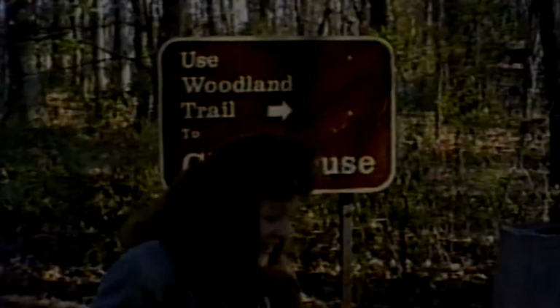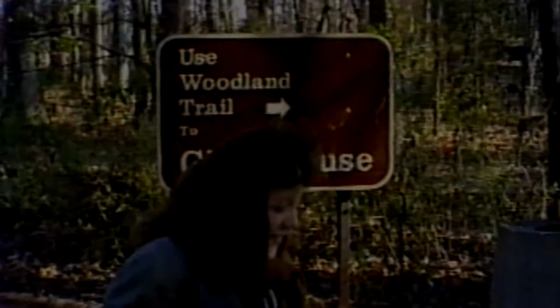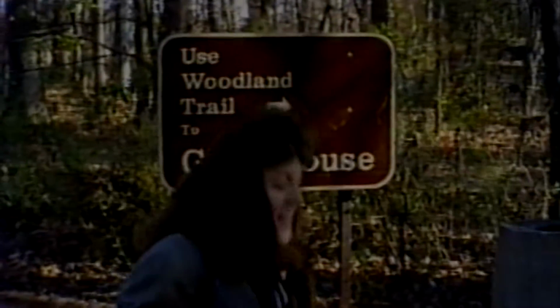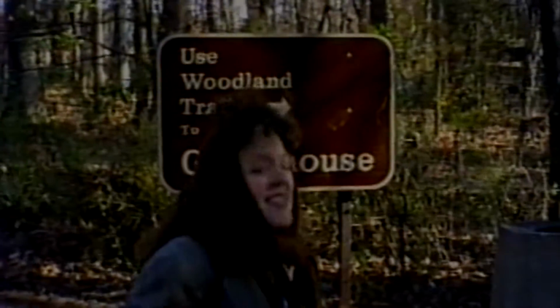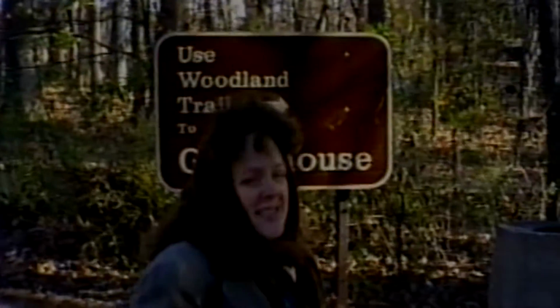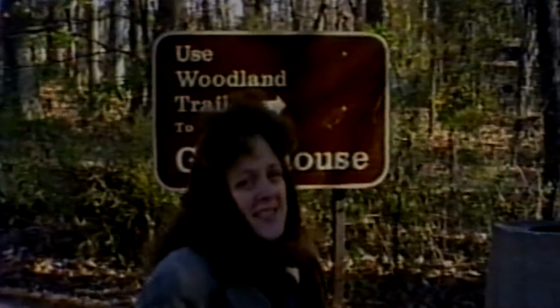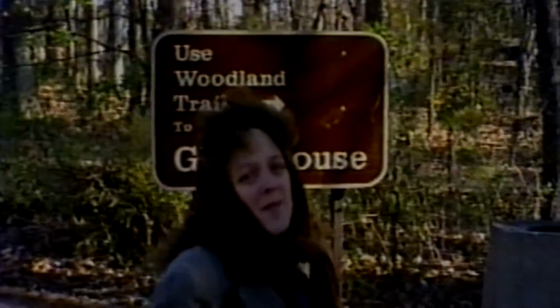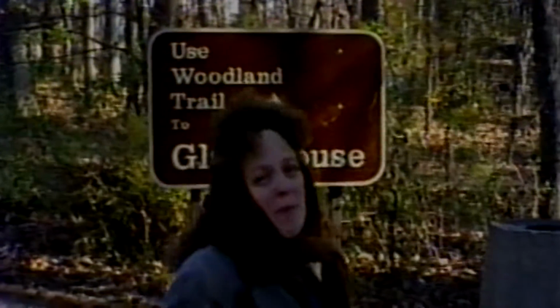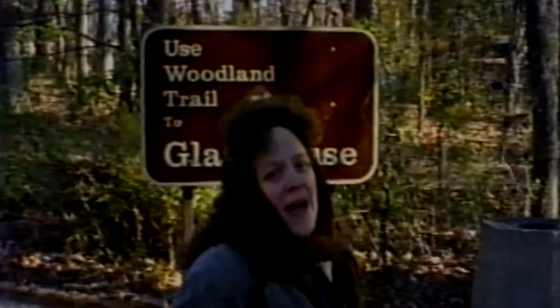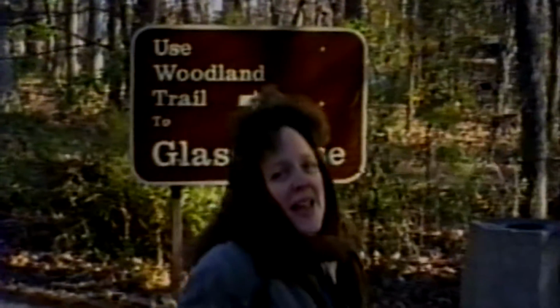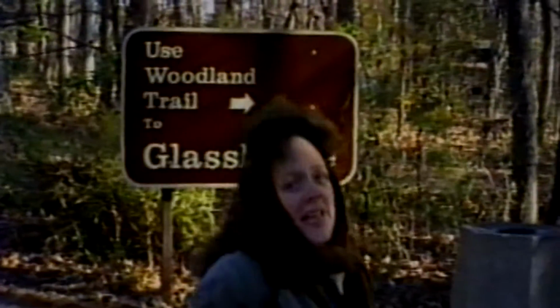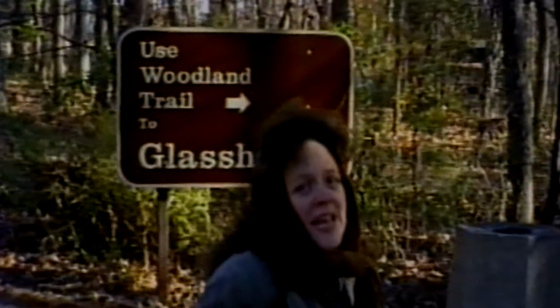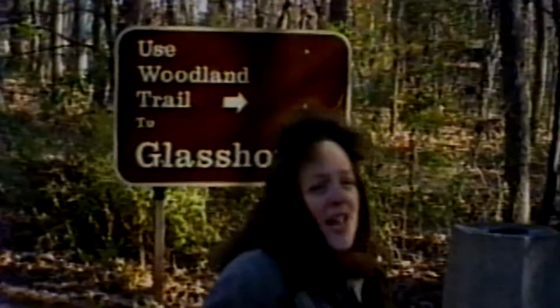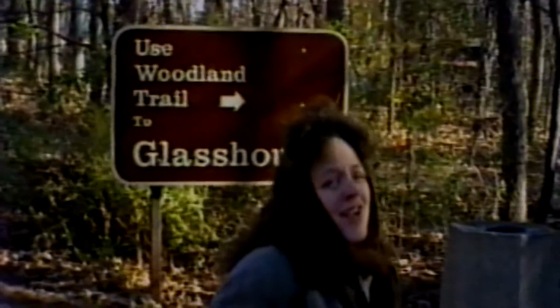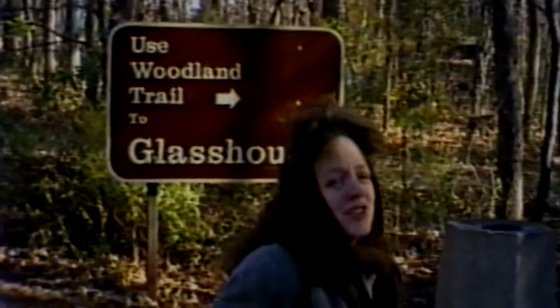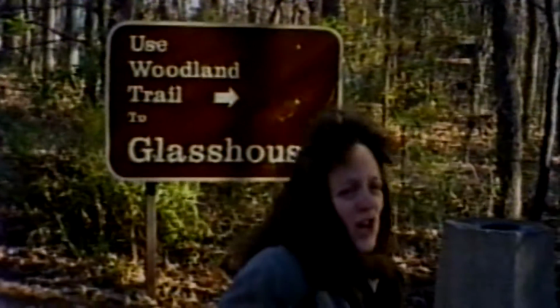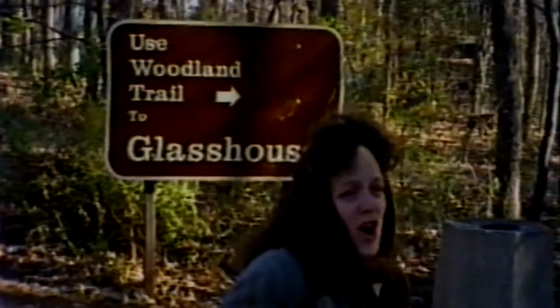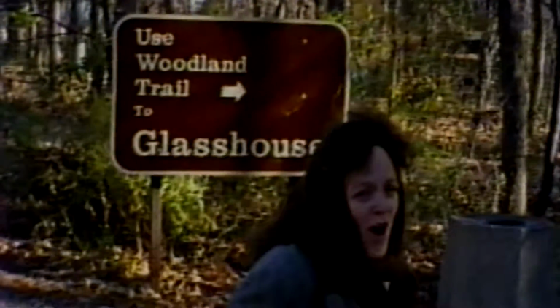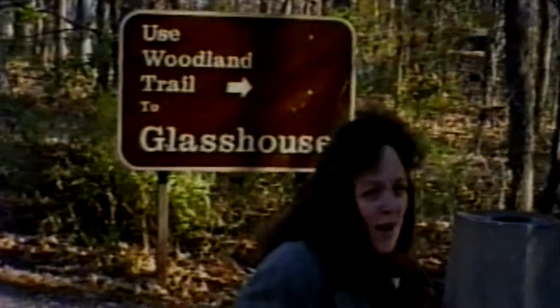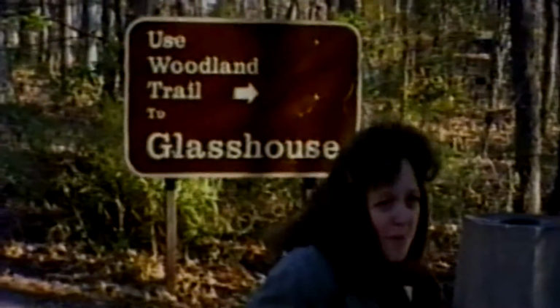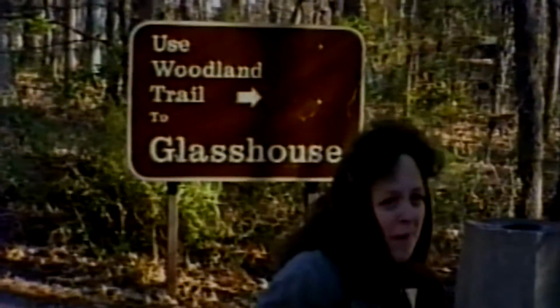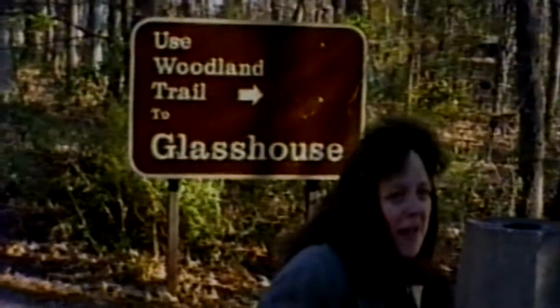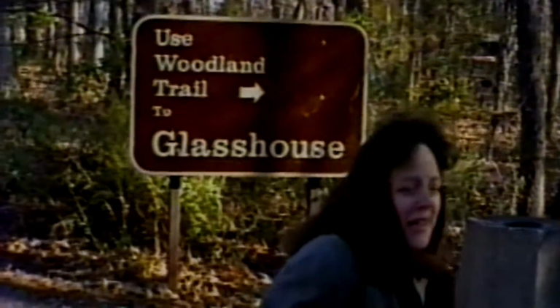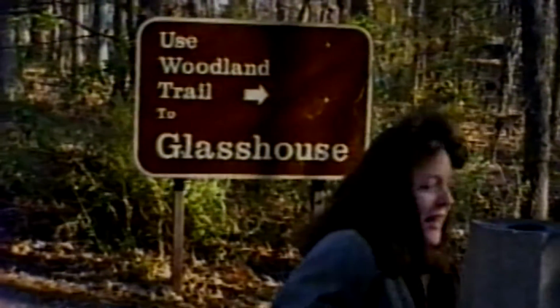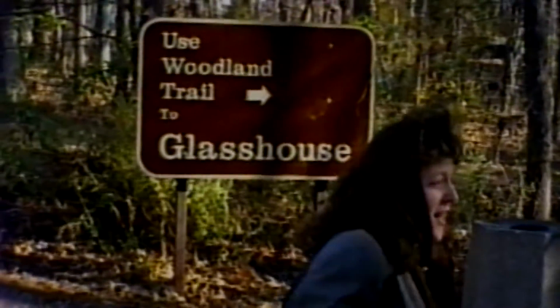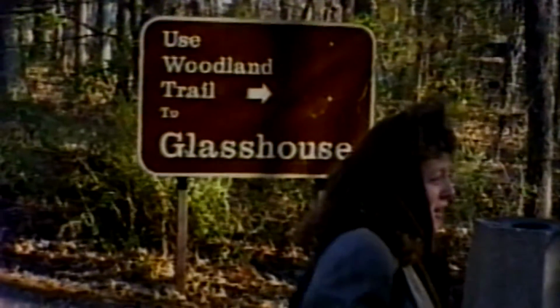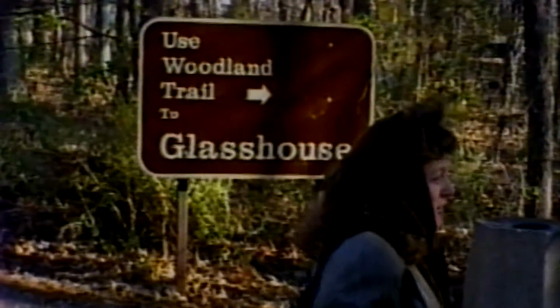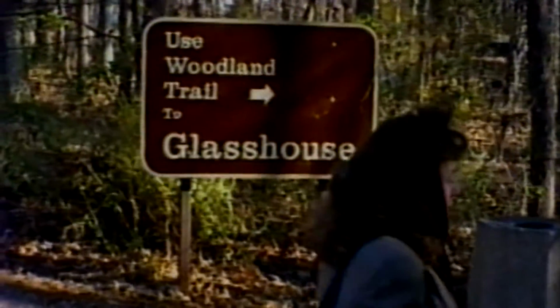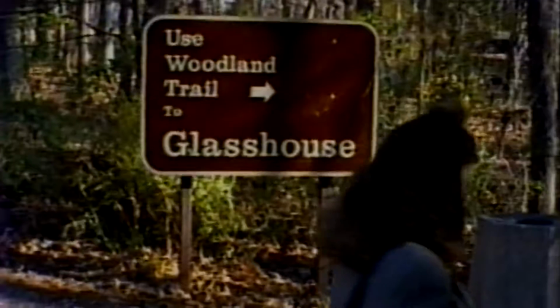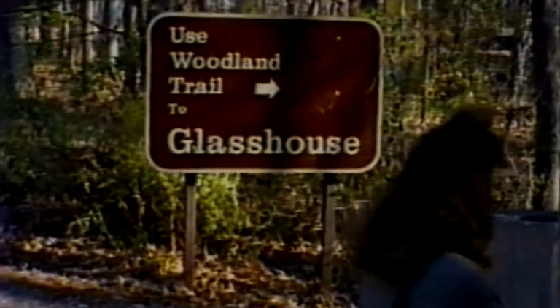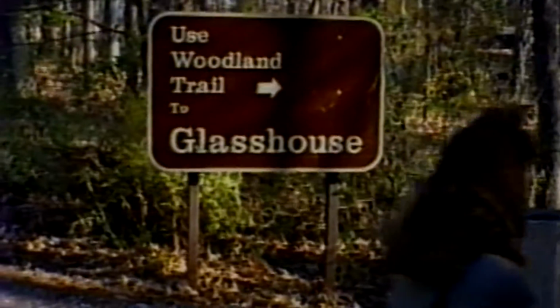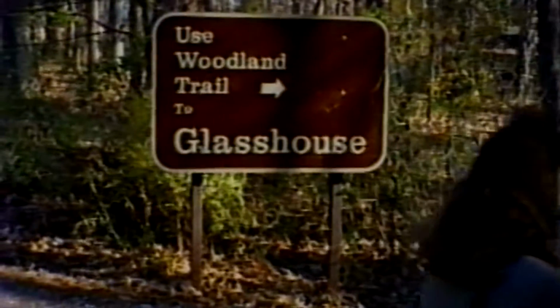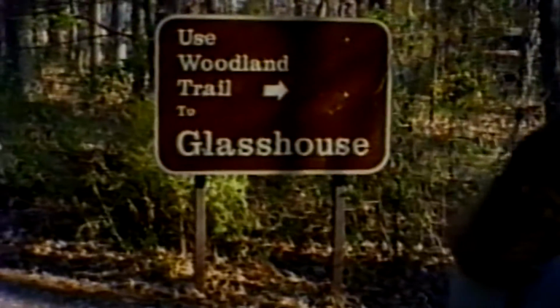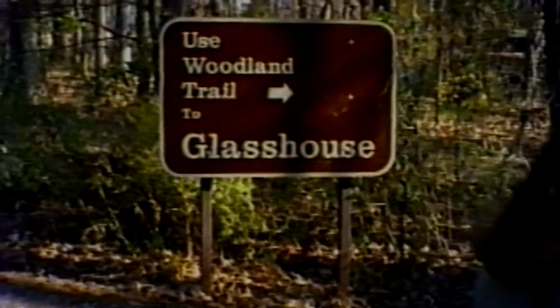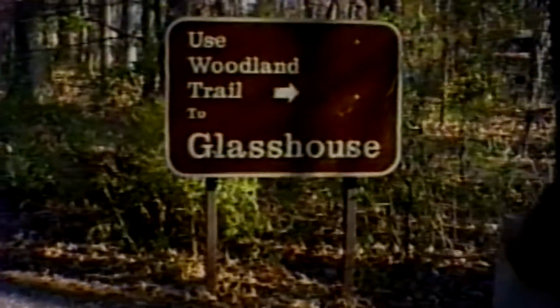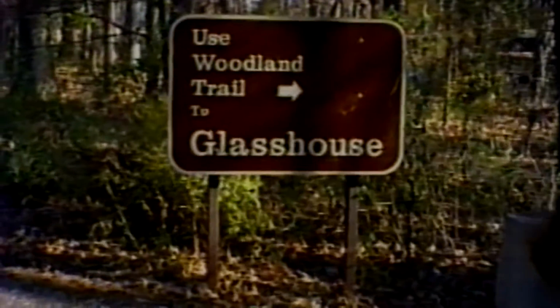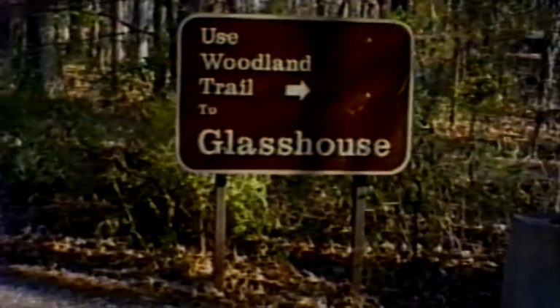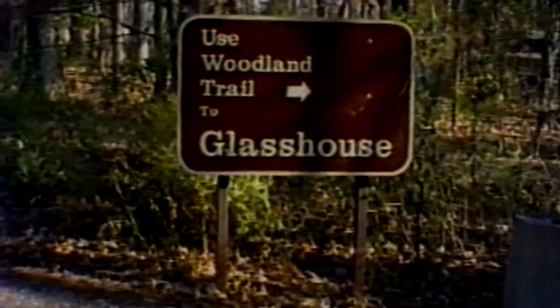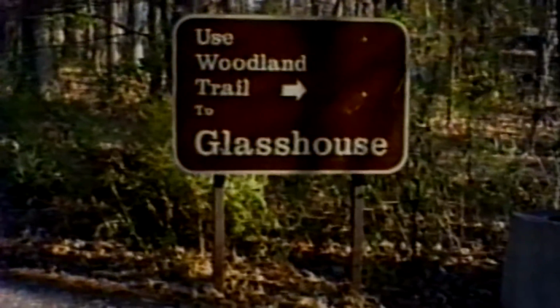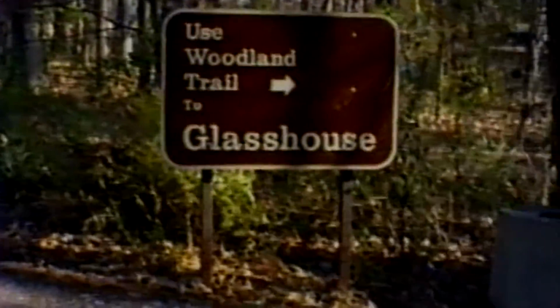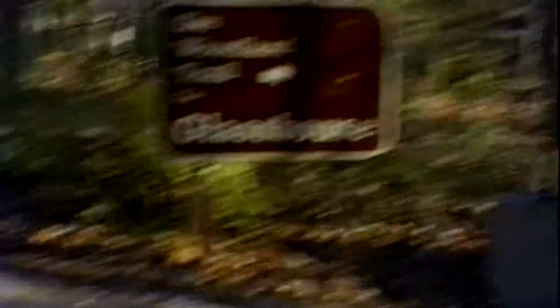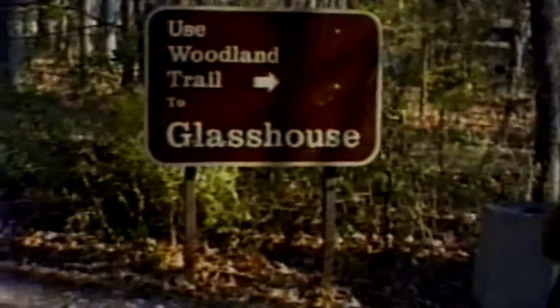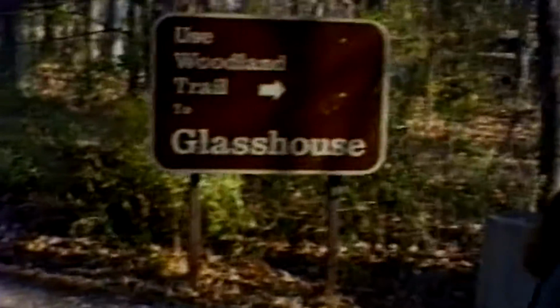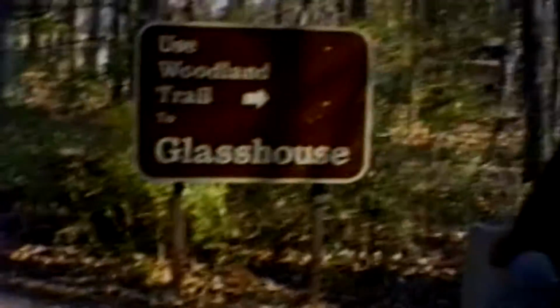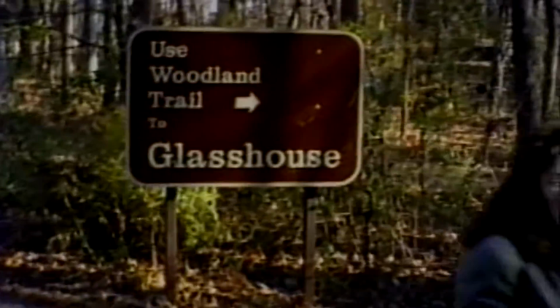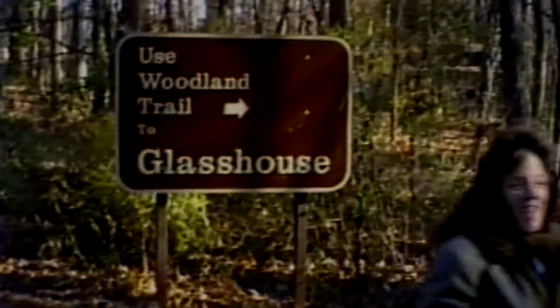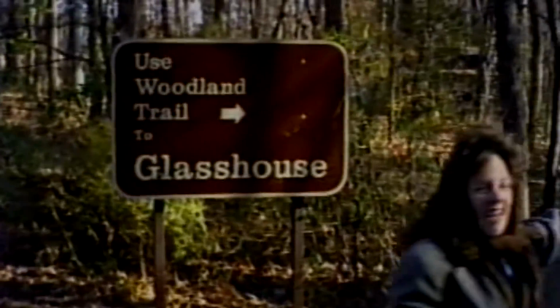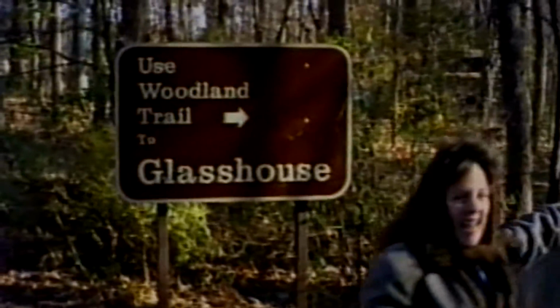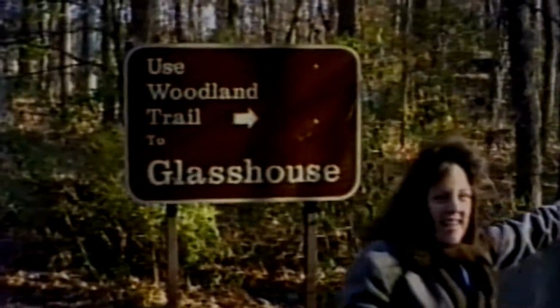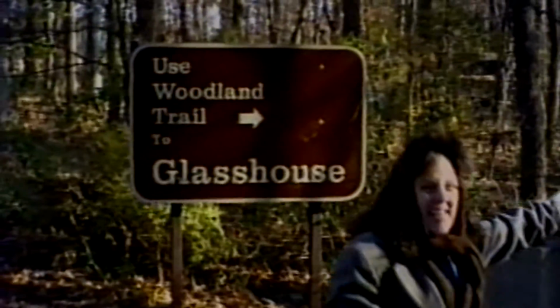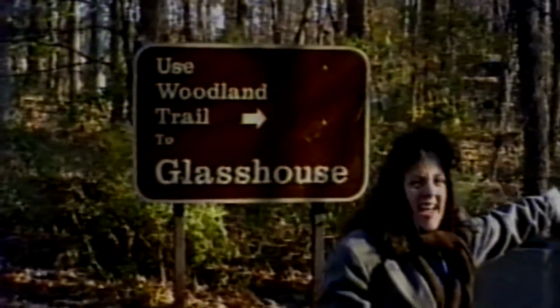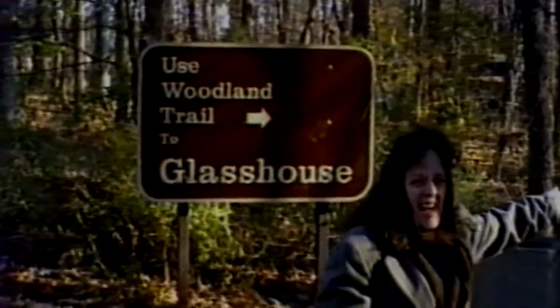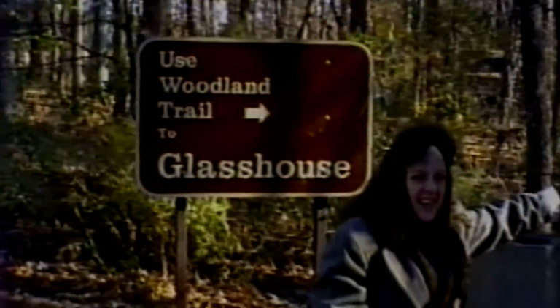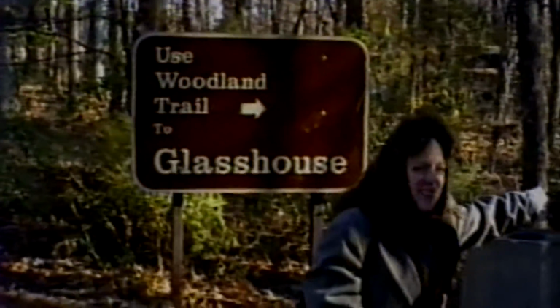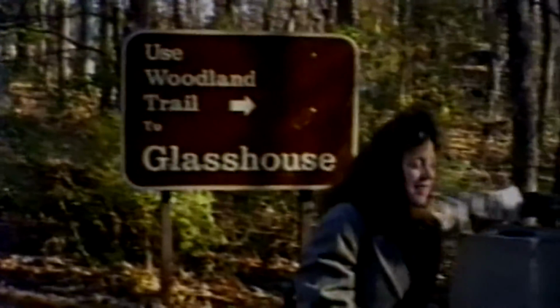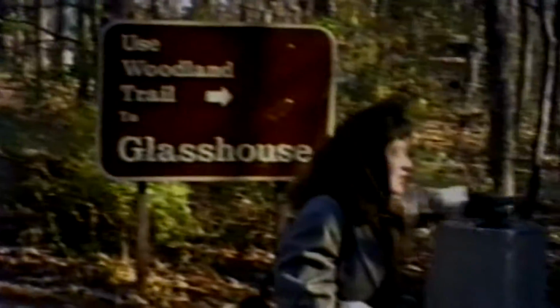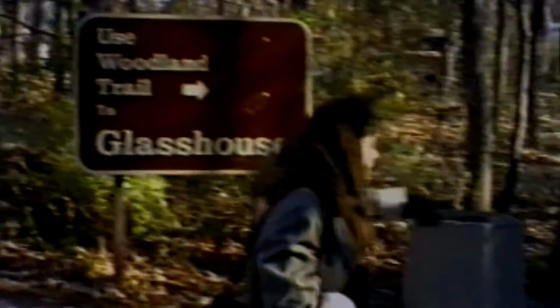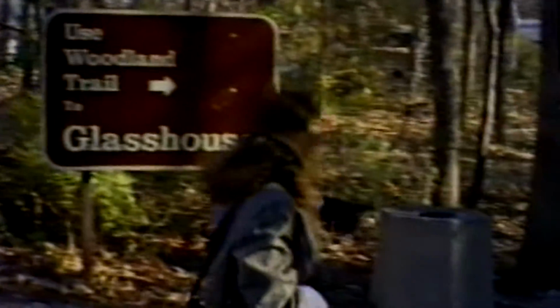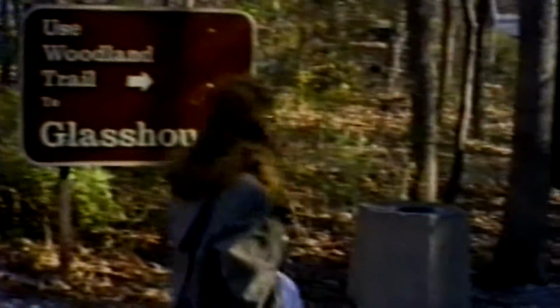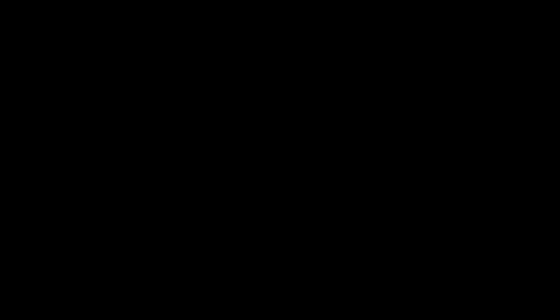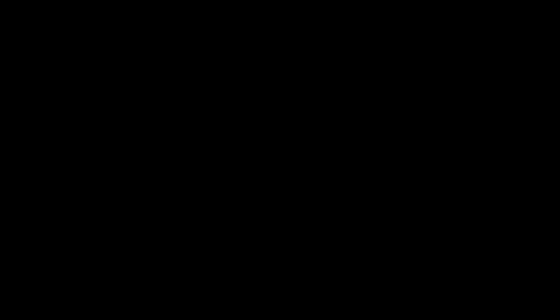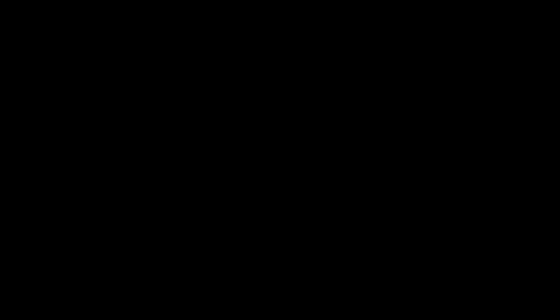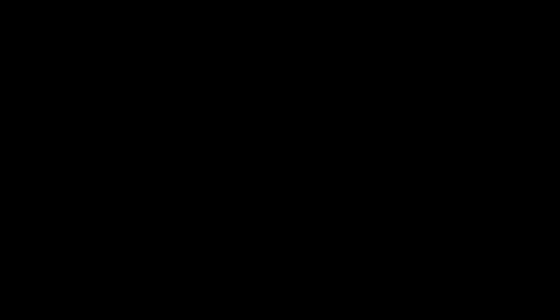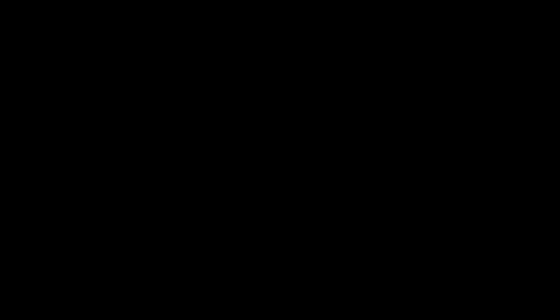This is the Pioneers, our Hardy Pioneers. We're going to the glass house. Come on, Carl.